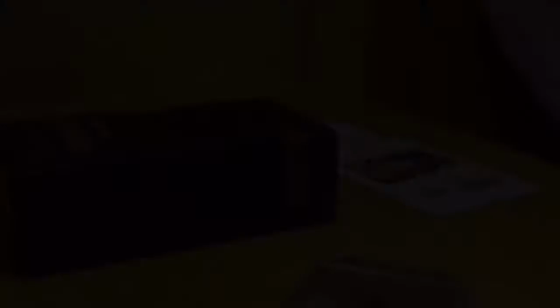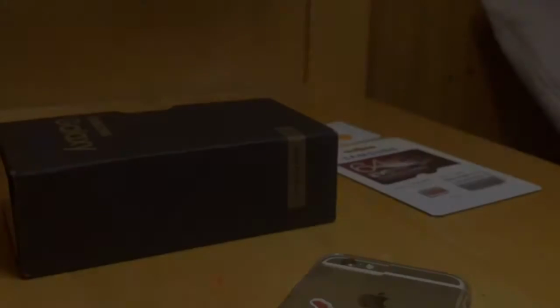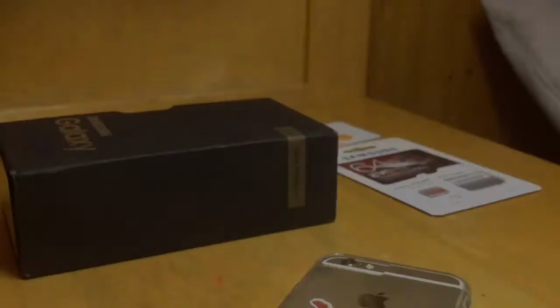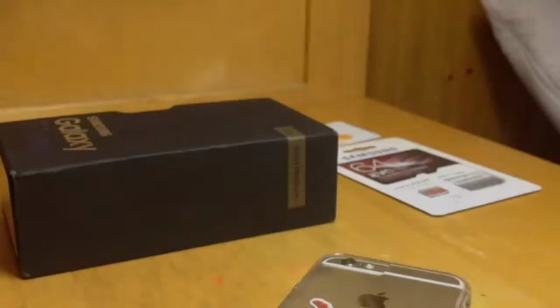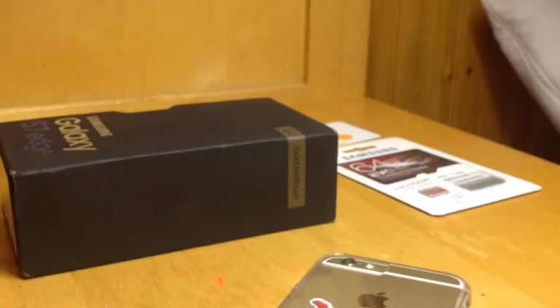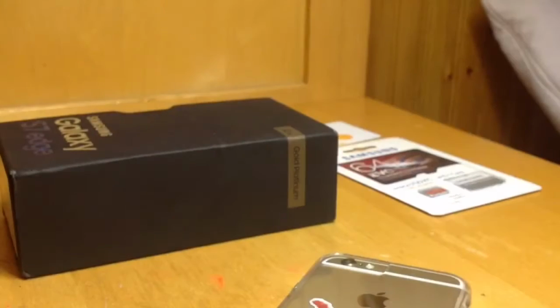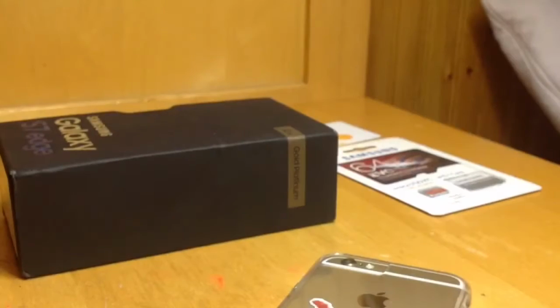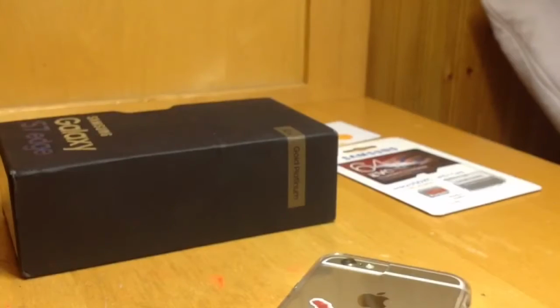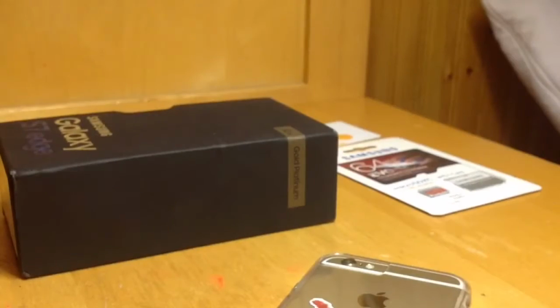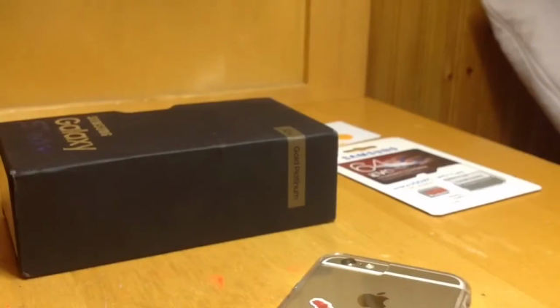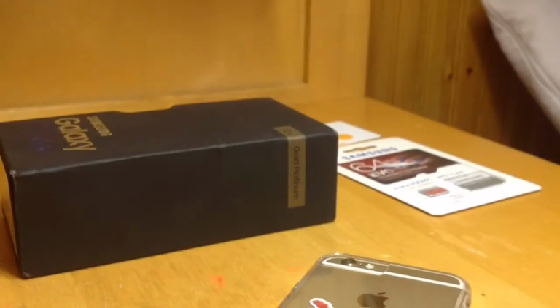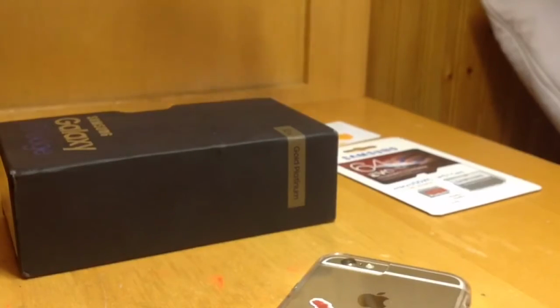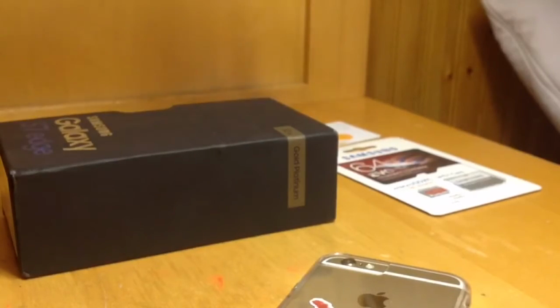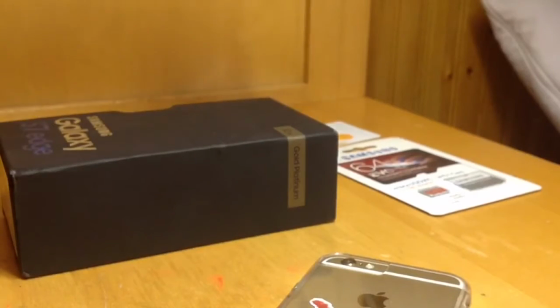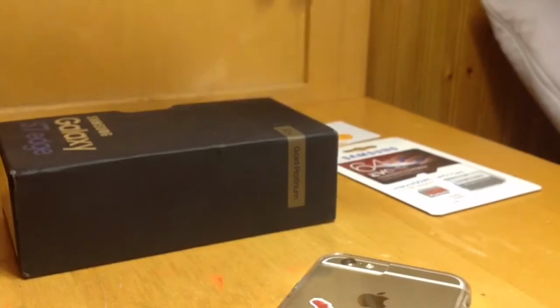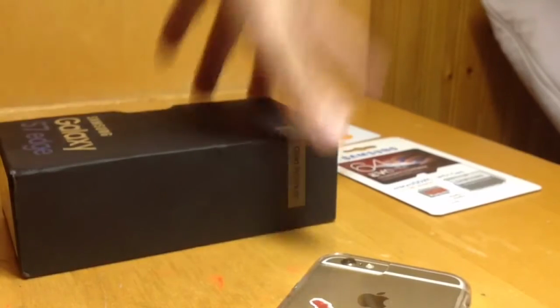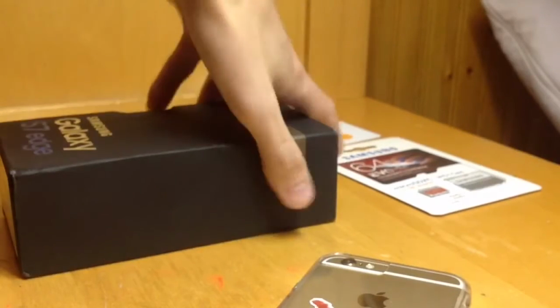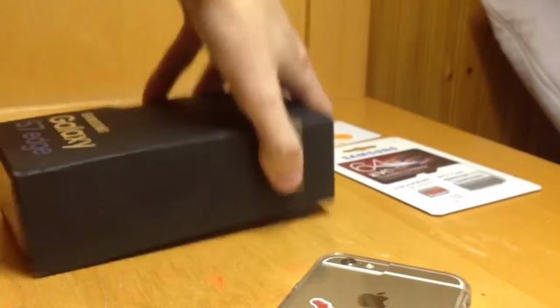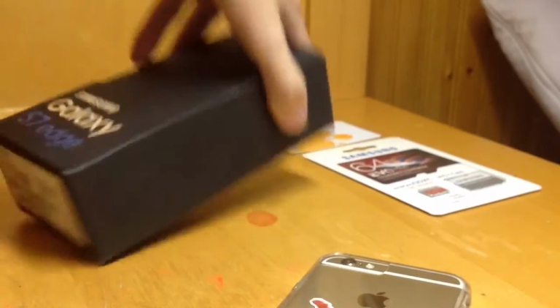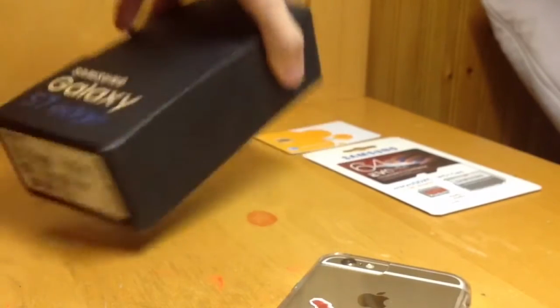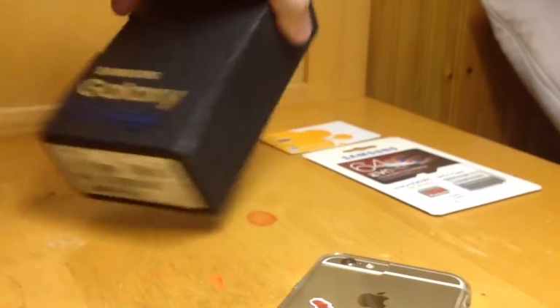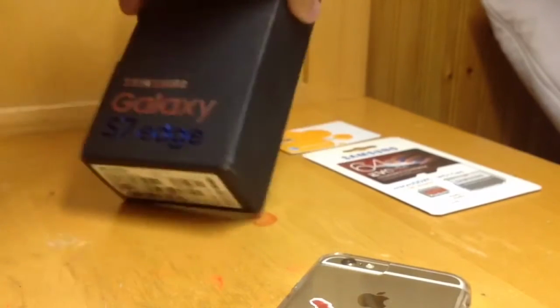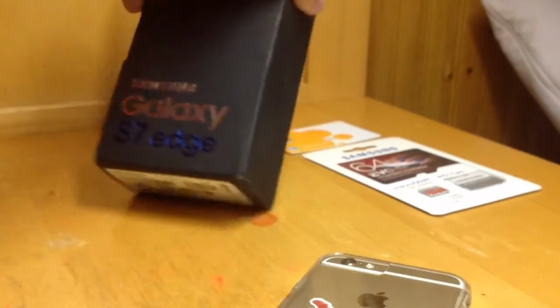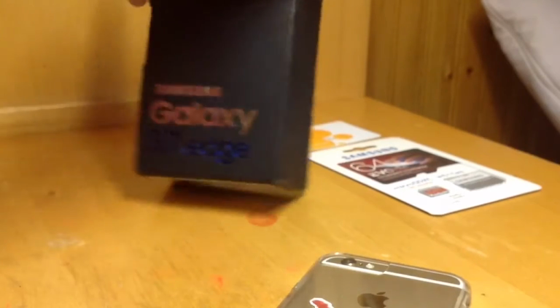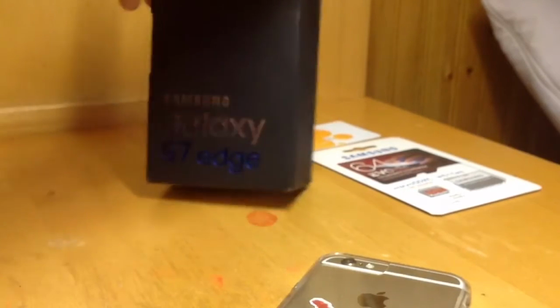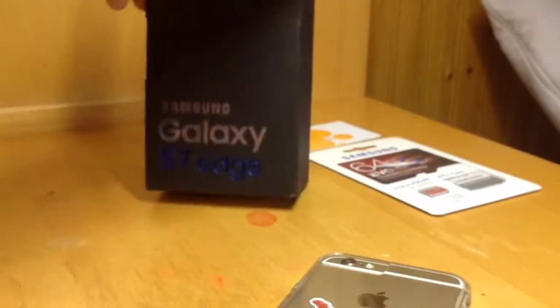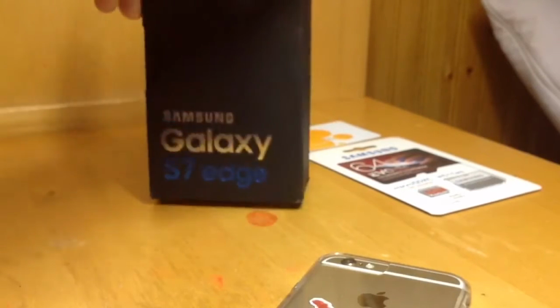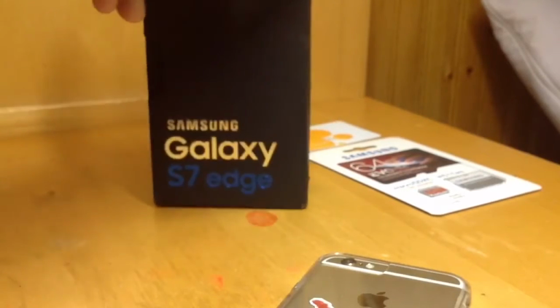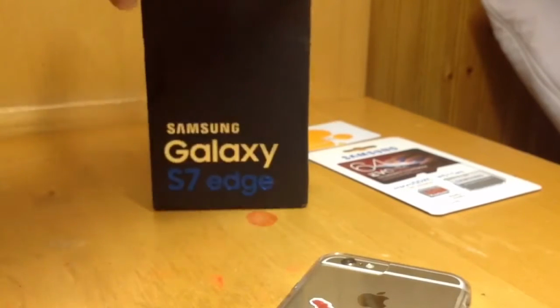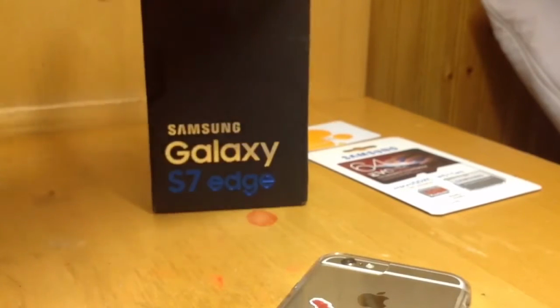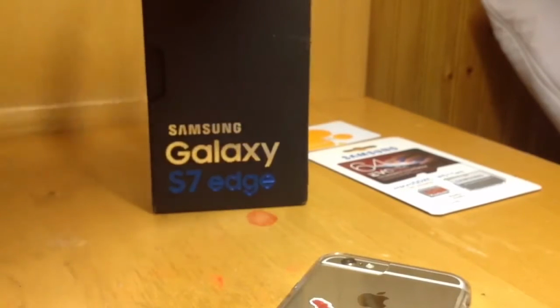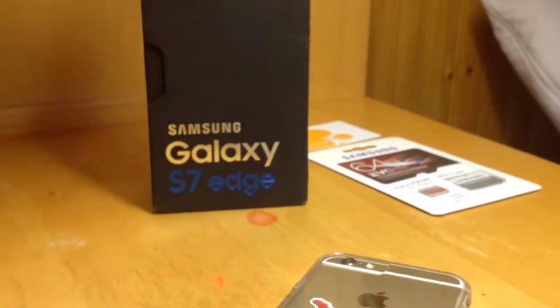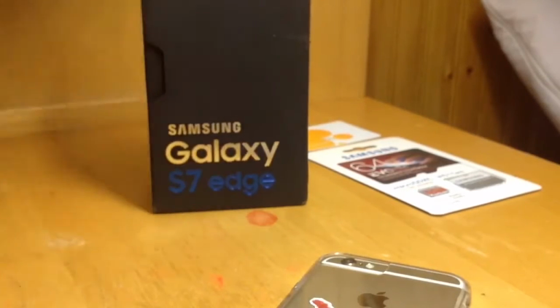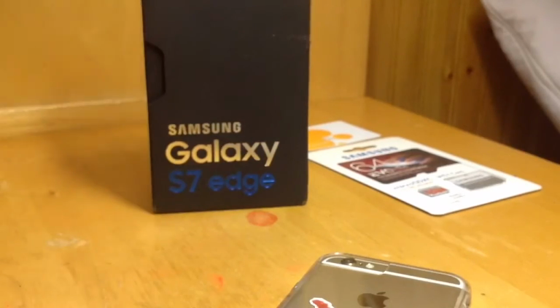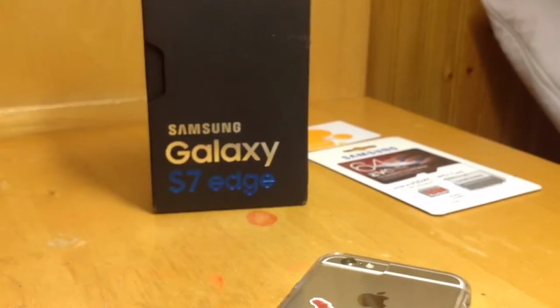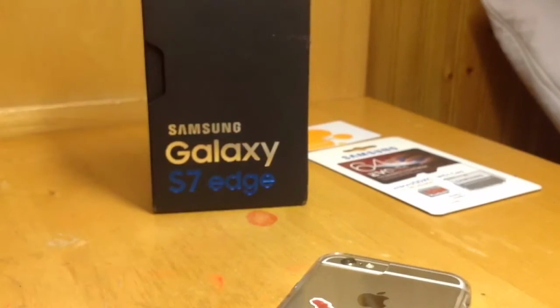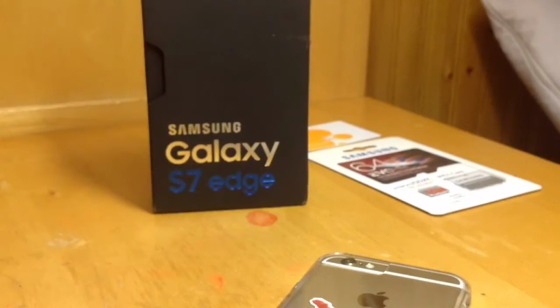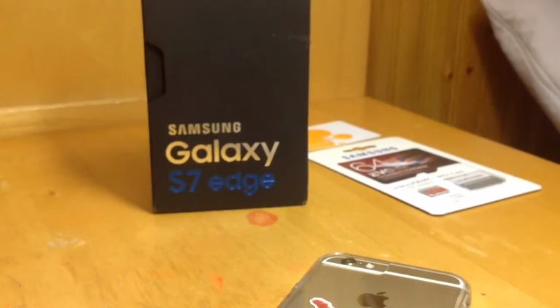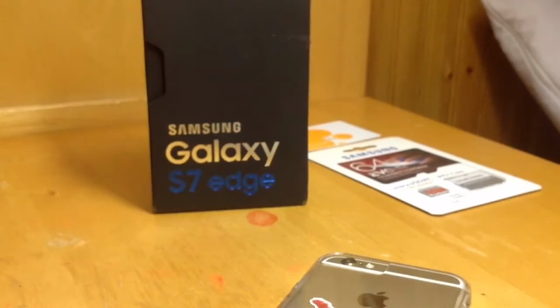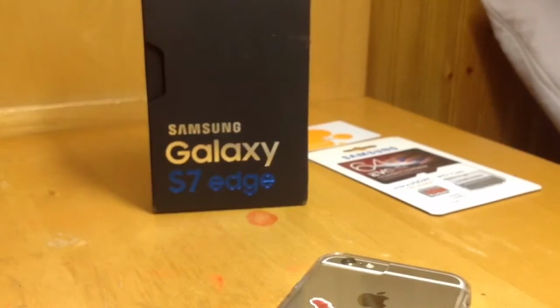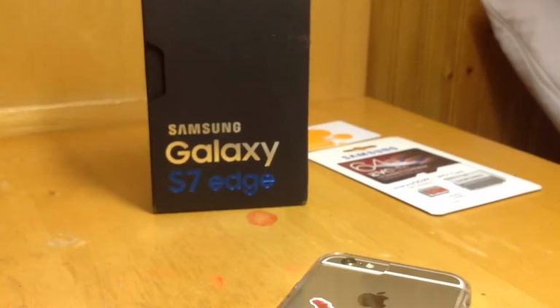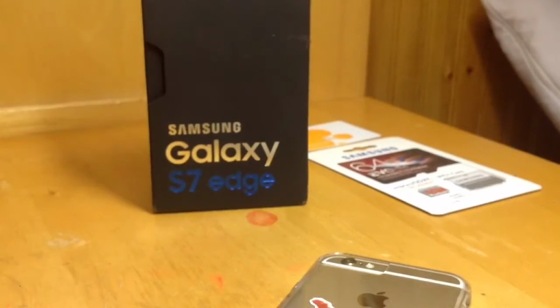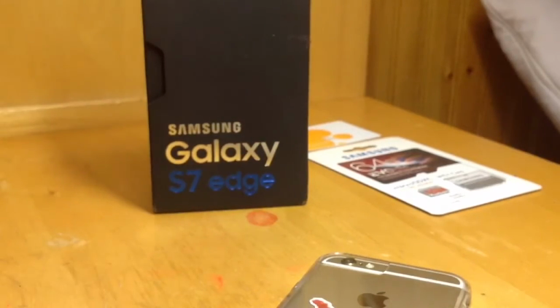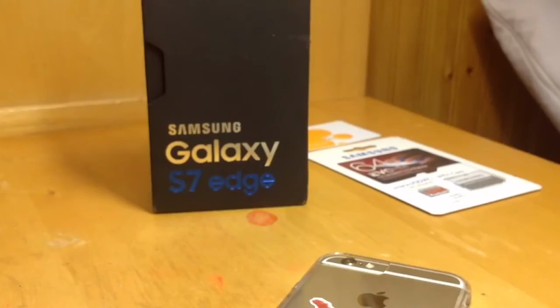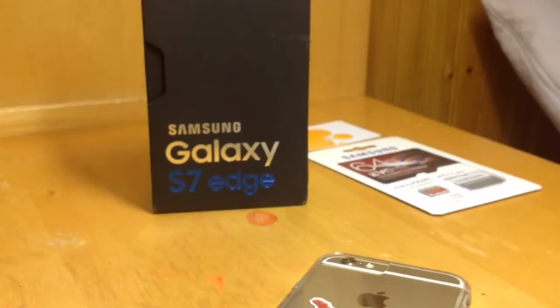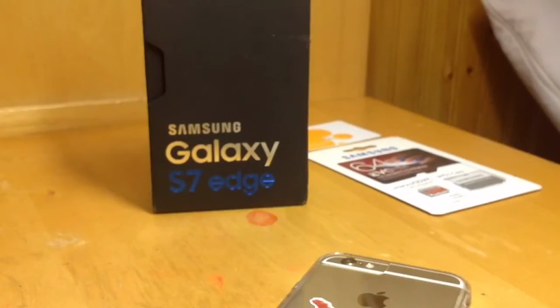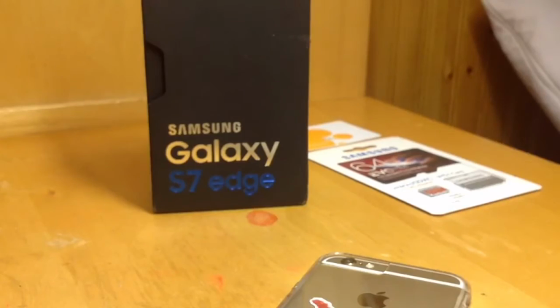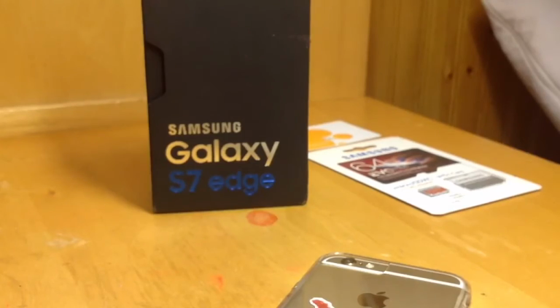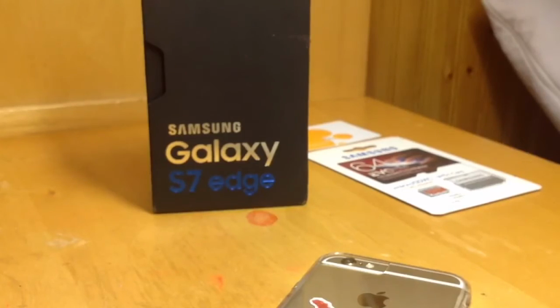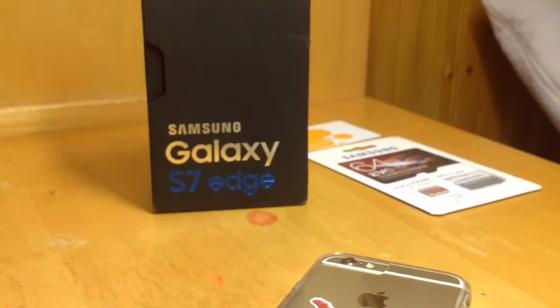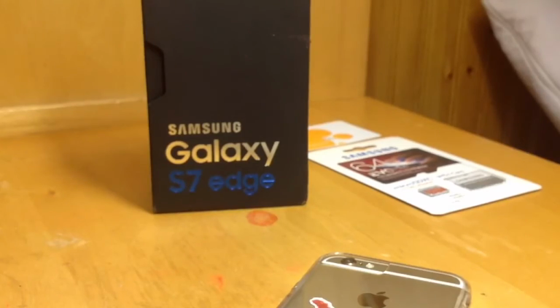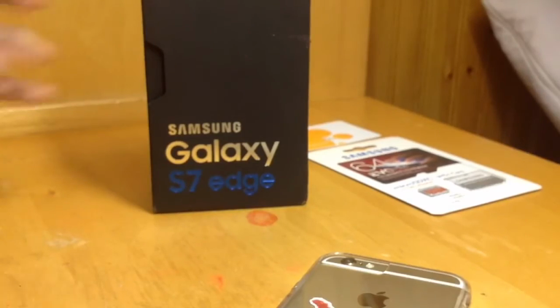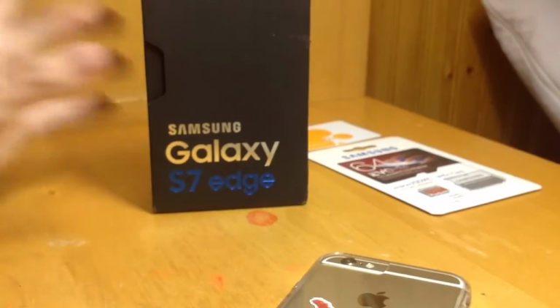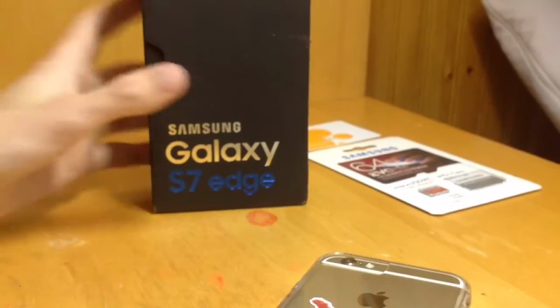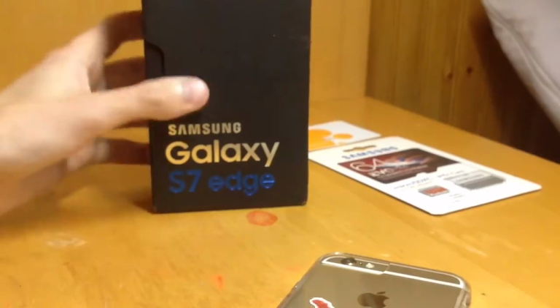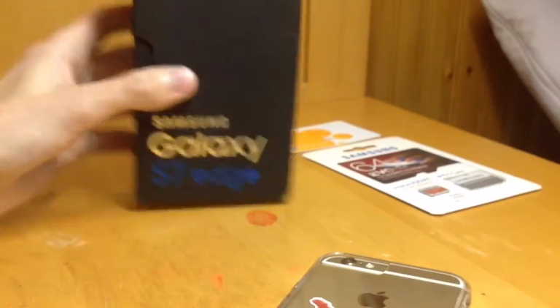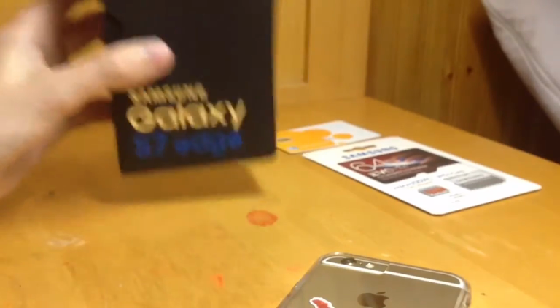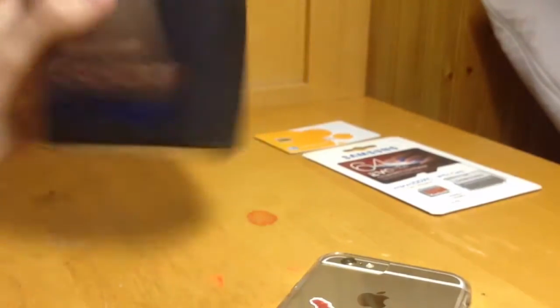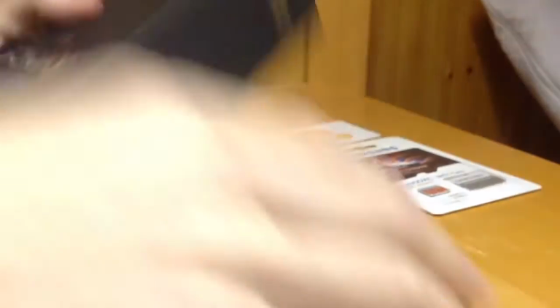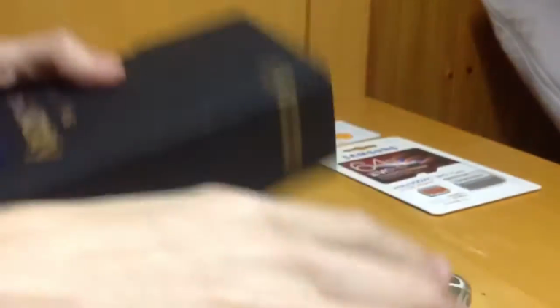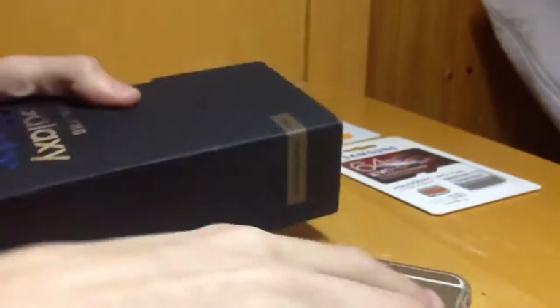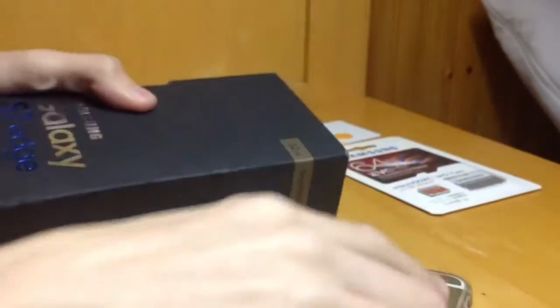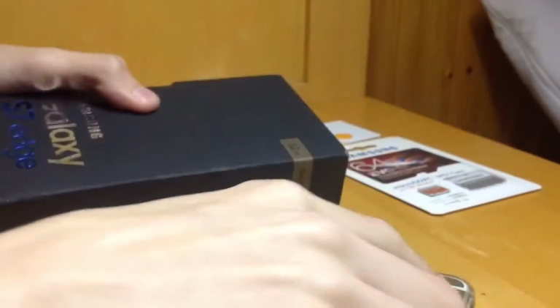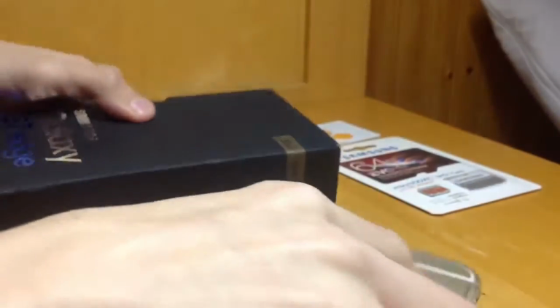Hey guys, in this video I have a Samsung Galaxy S7H. Well, let's unbox it. Might as well.